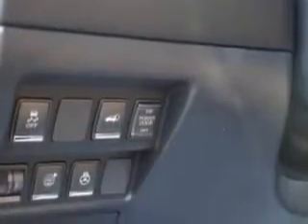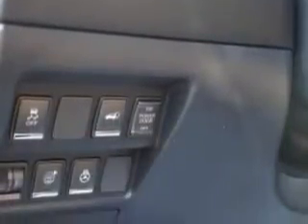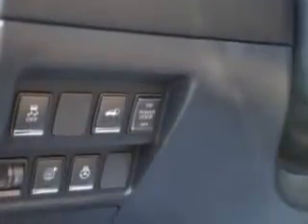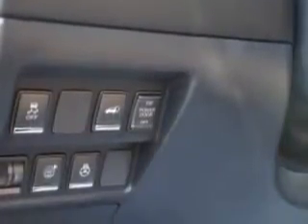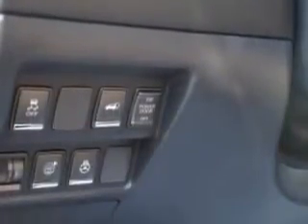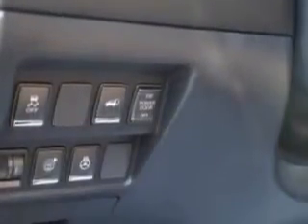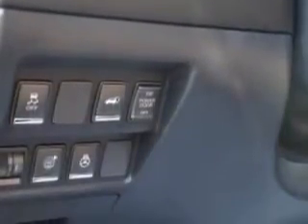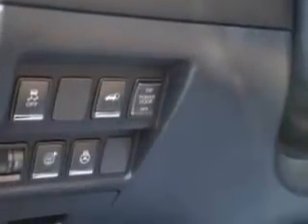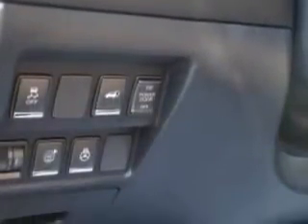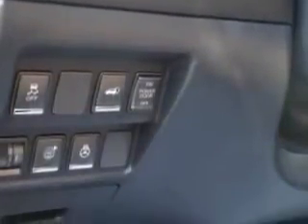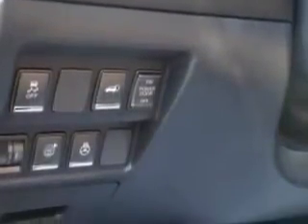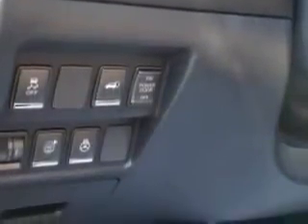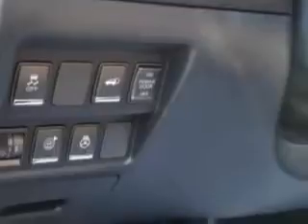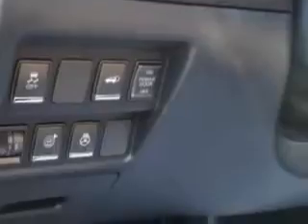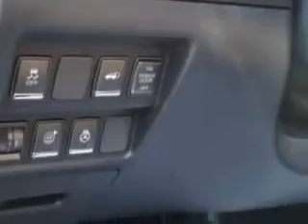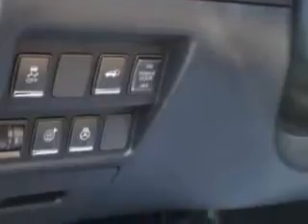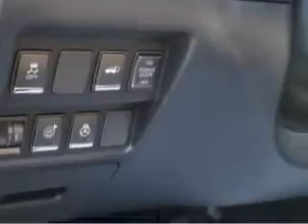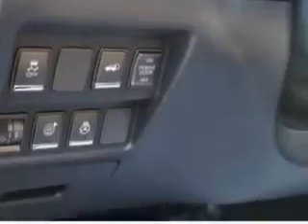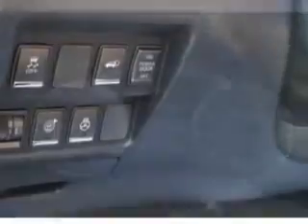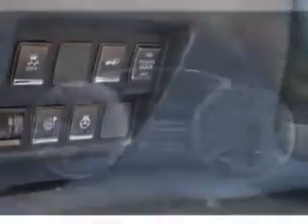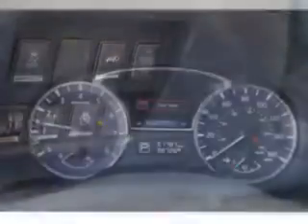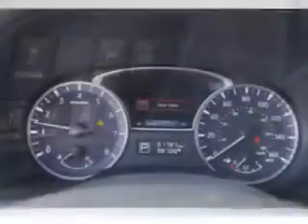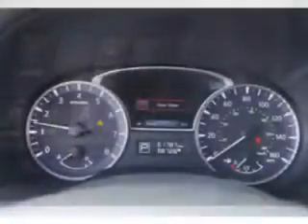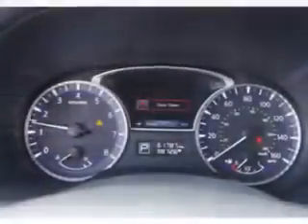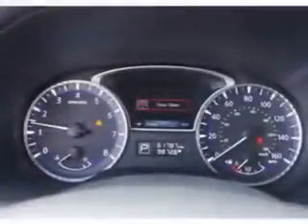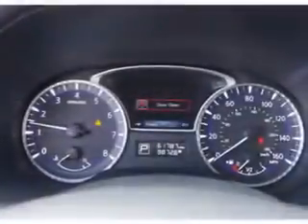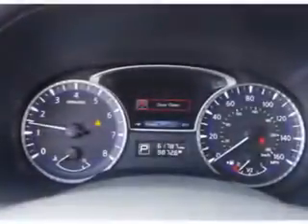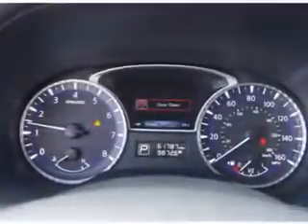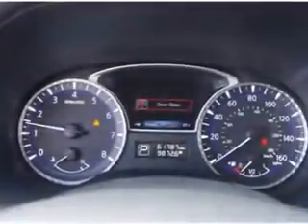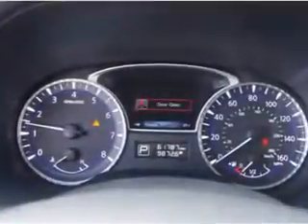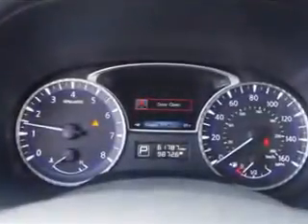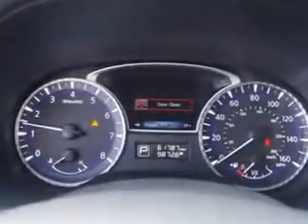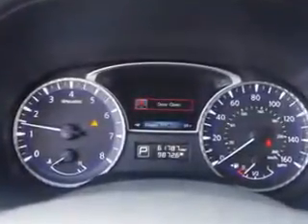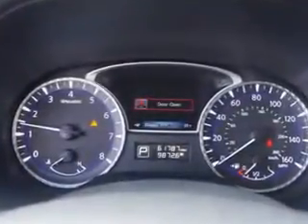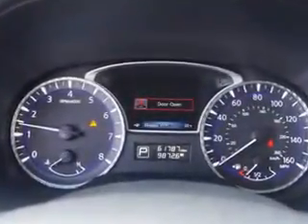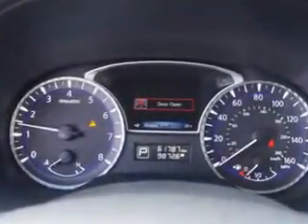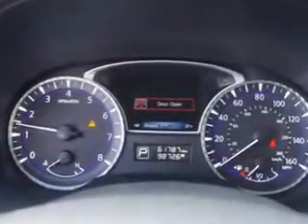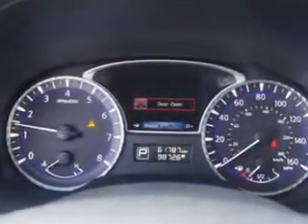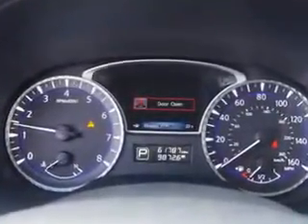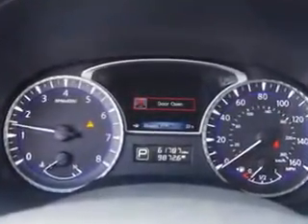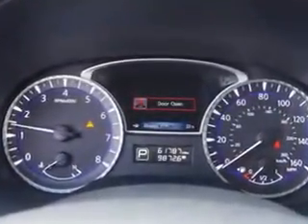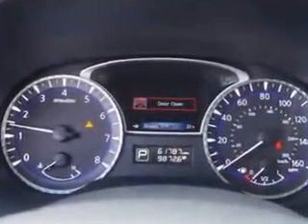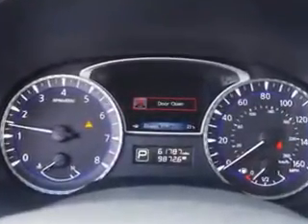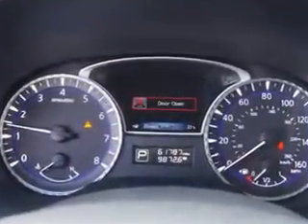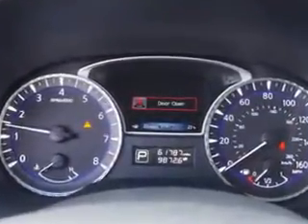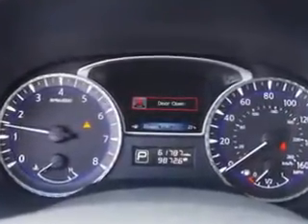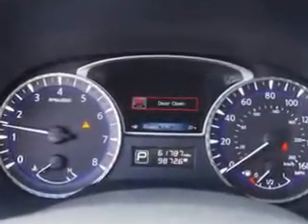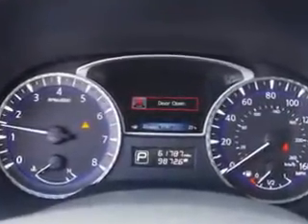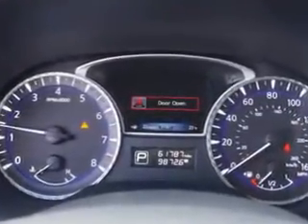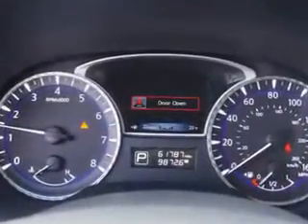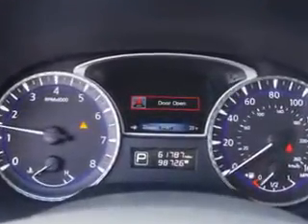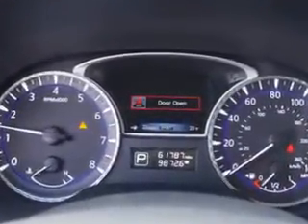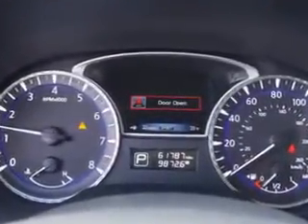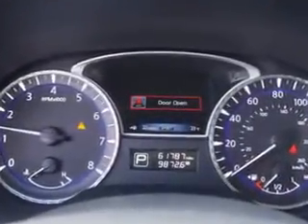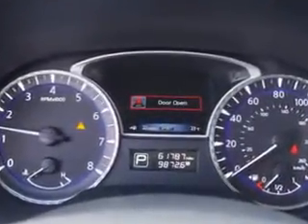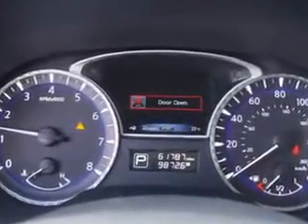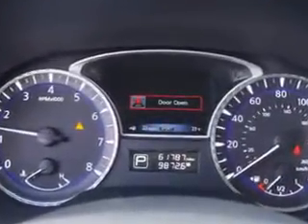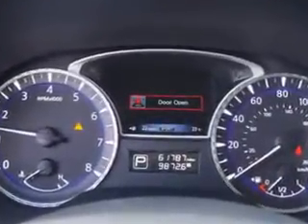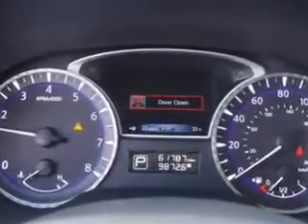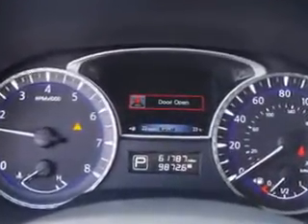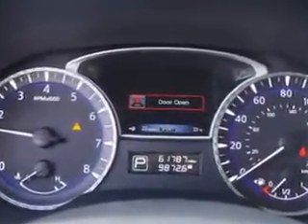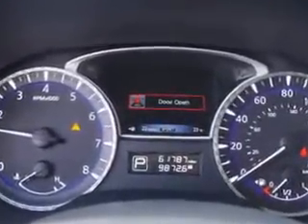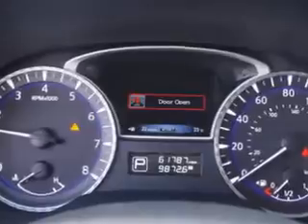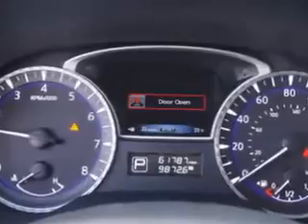Features include a premium package, driver assistance package, rear defogger, and a third row seat.